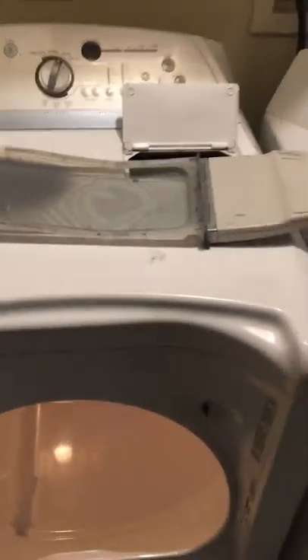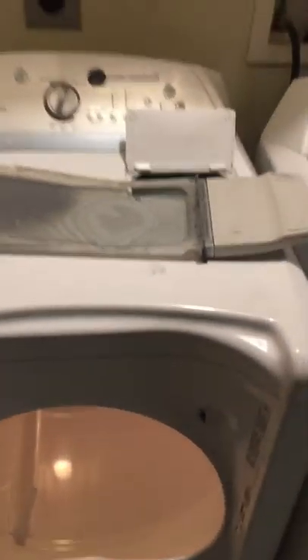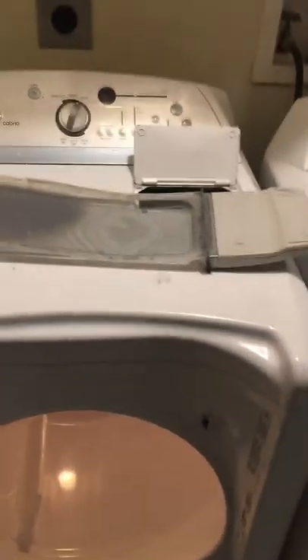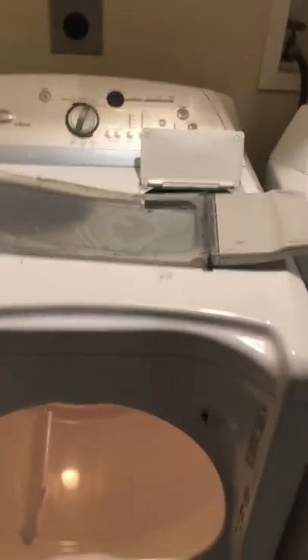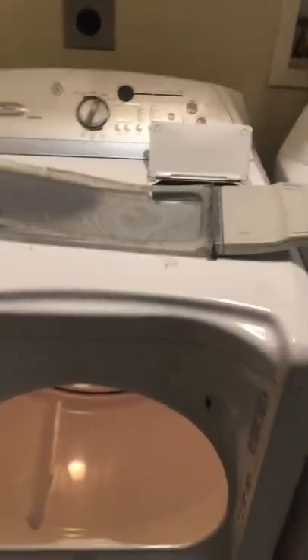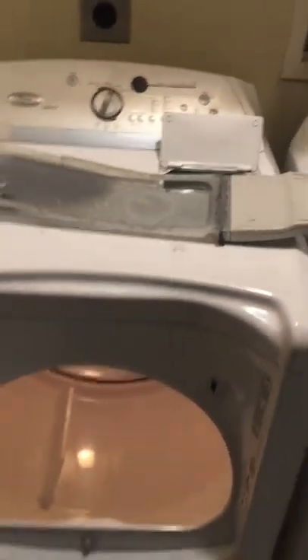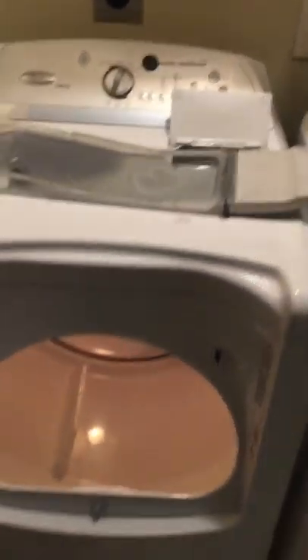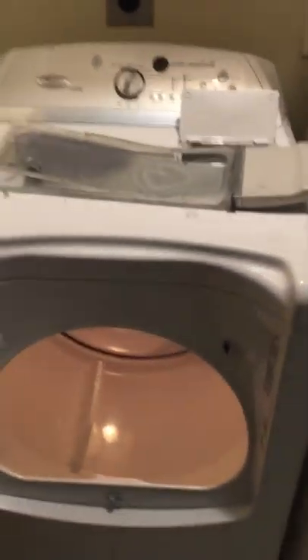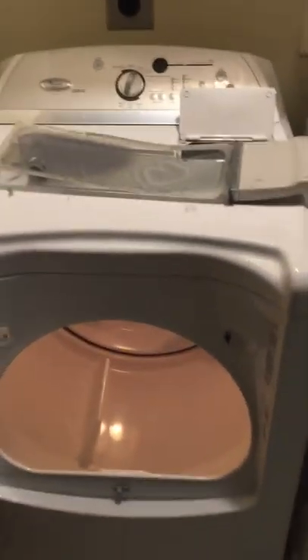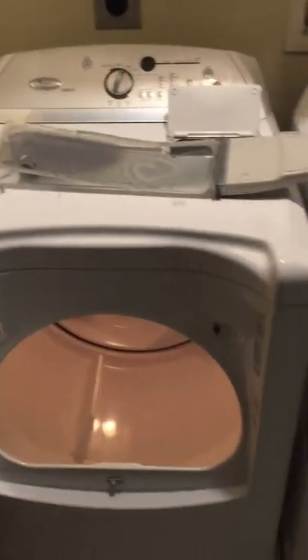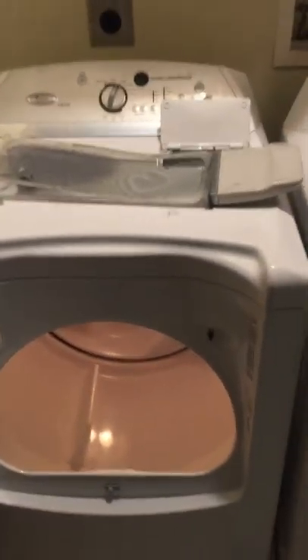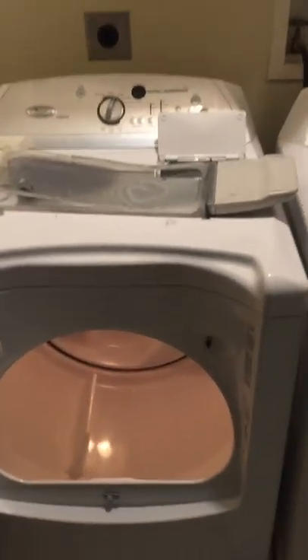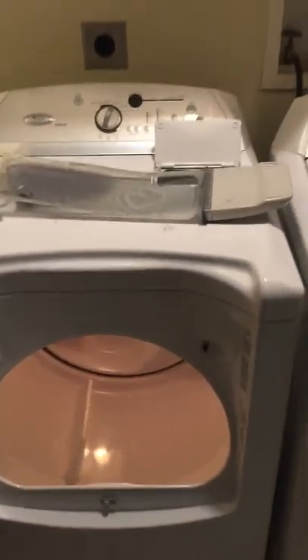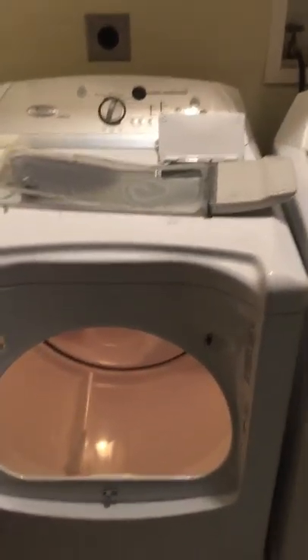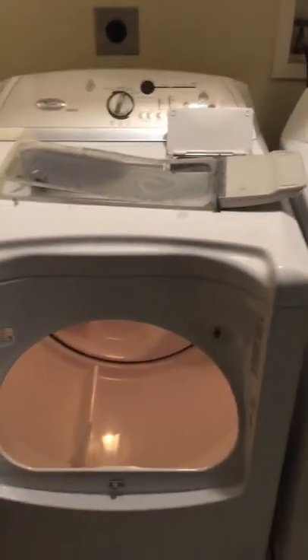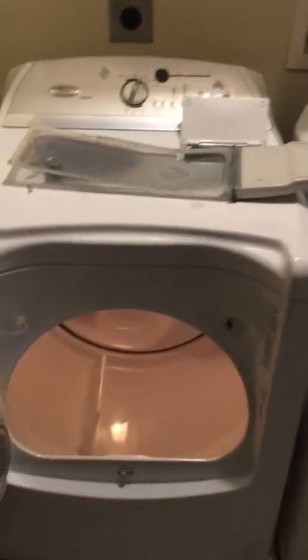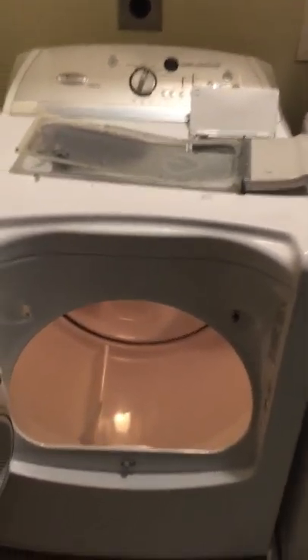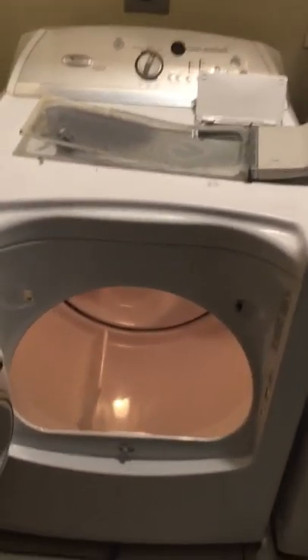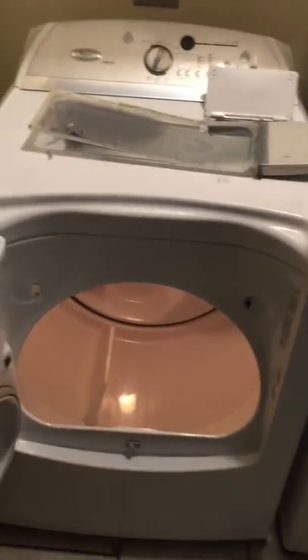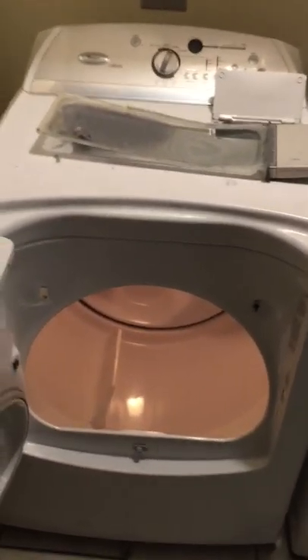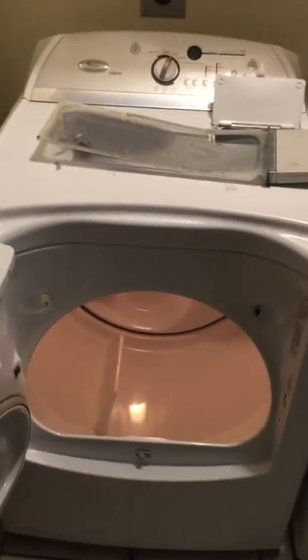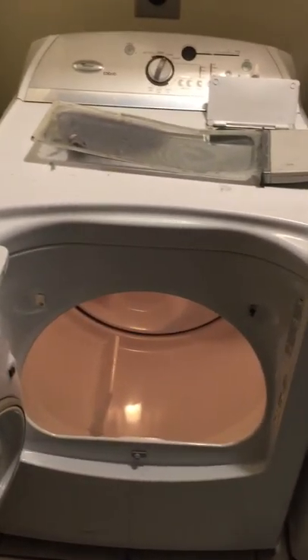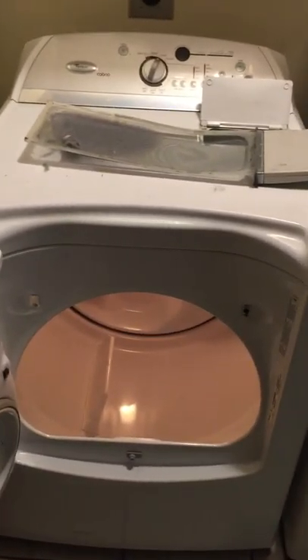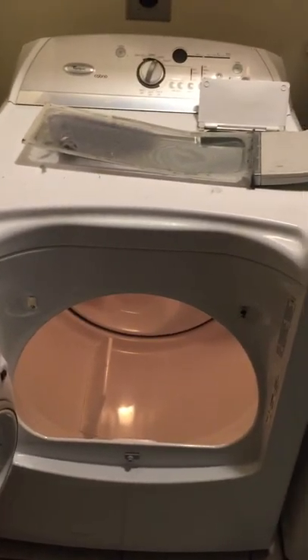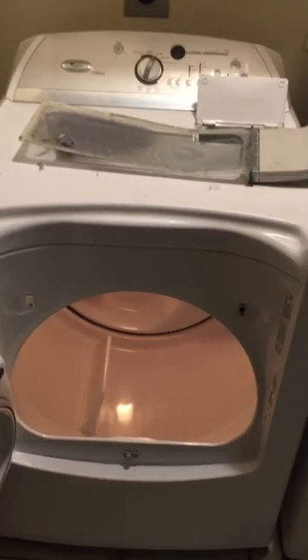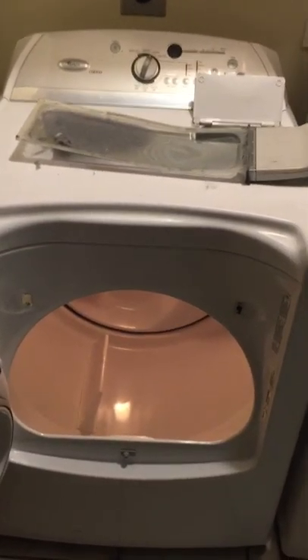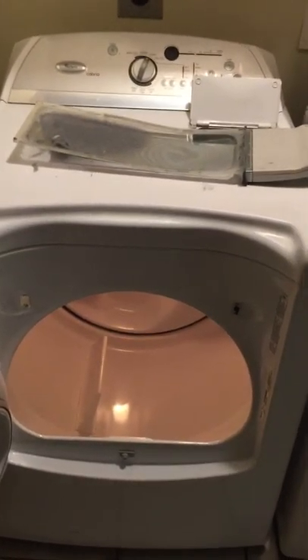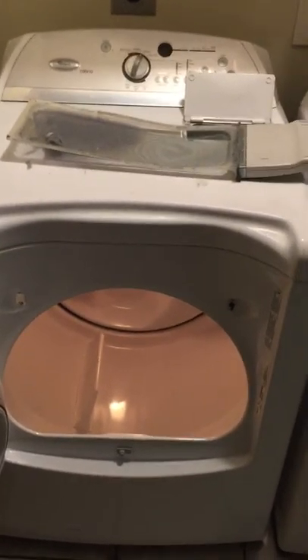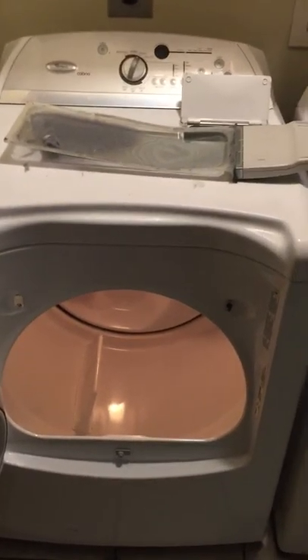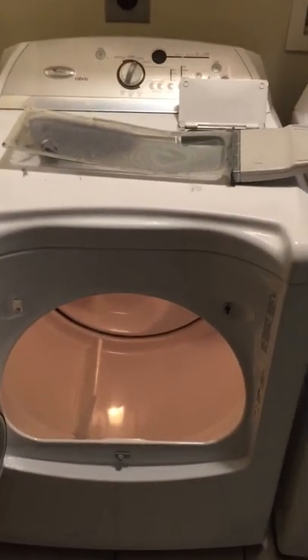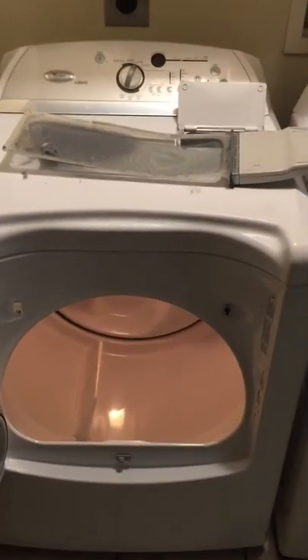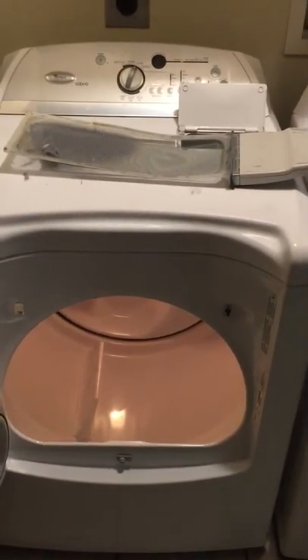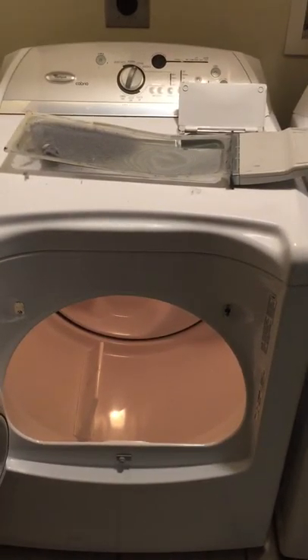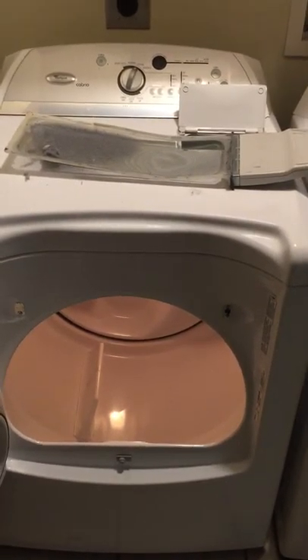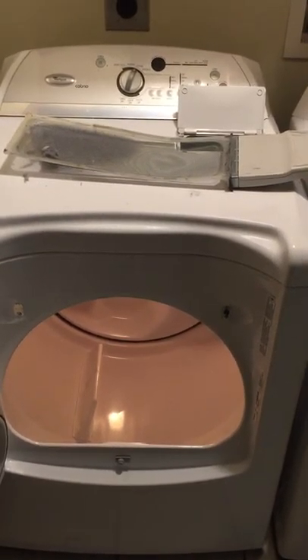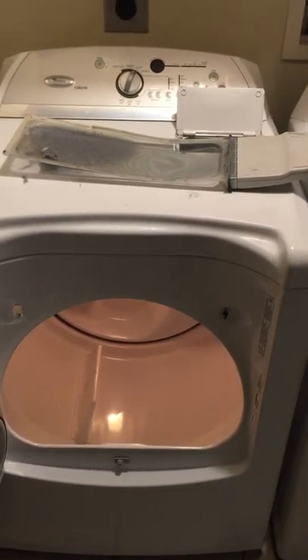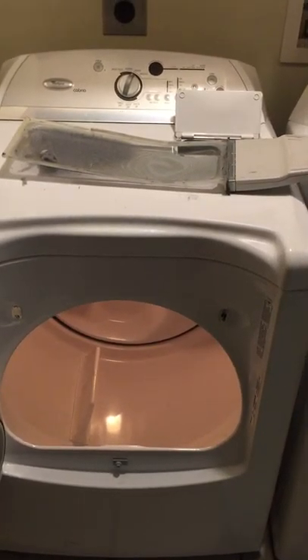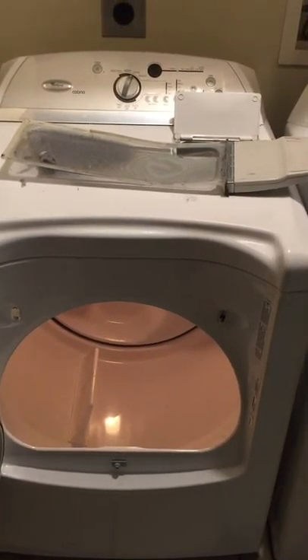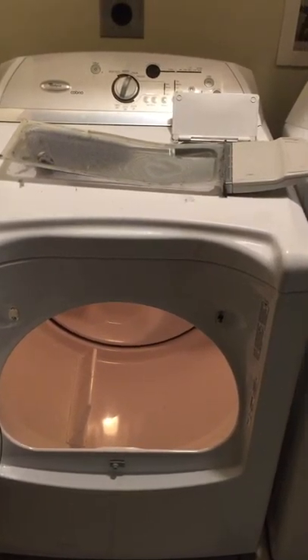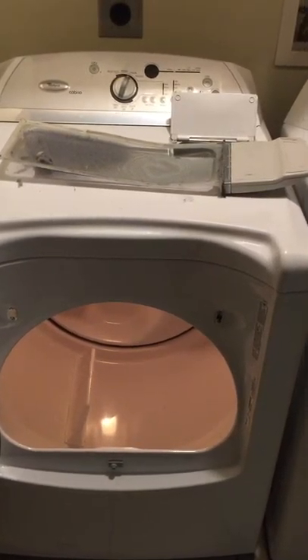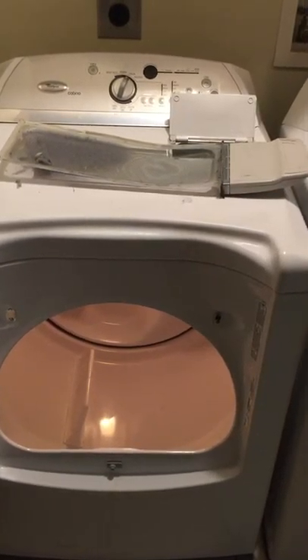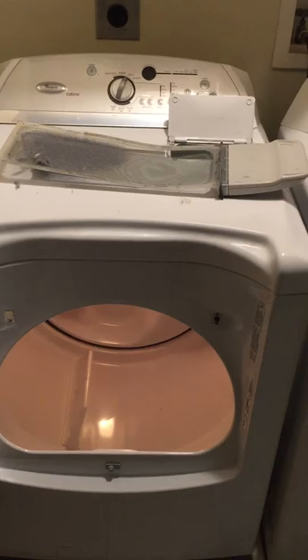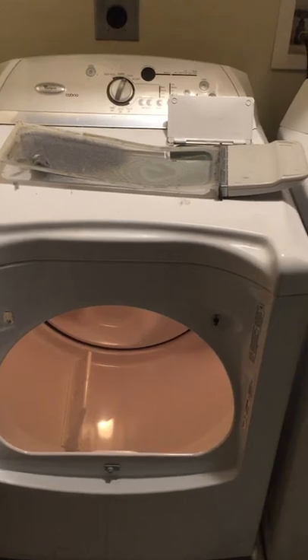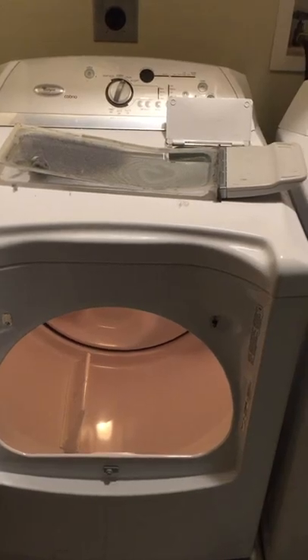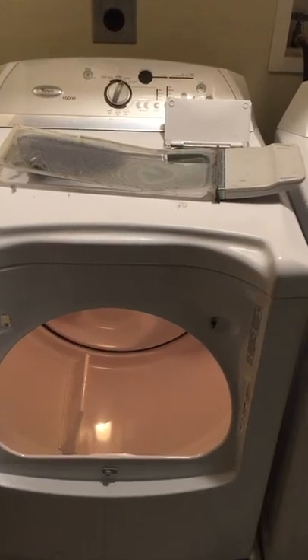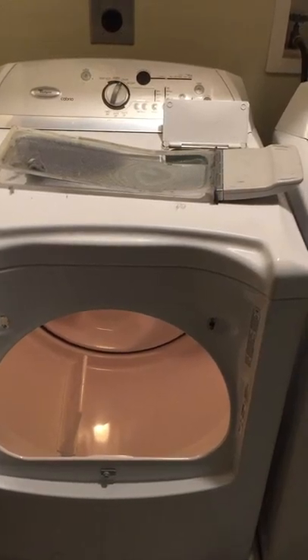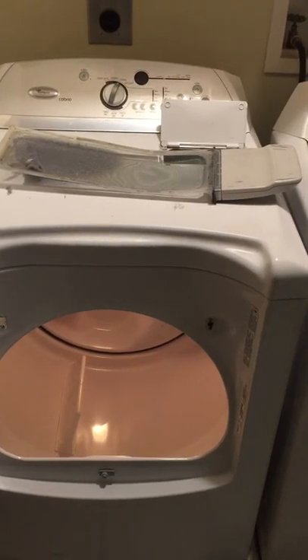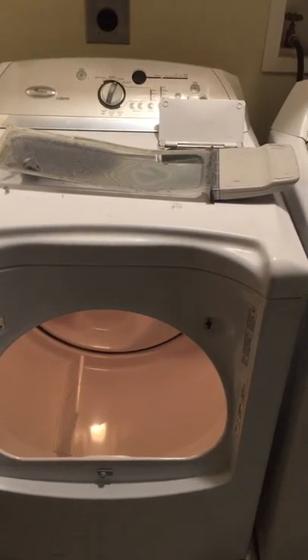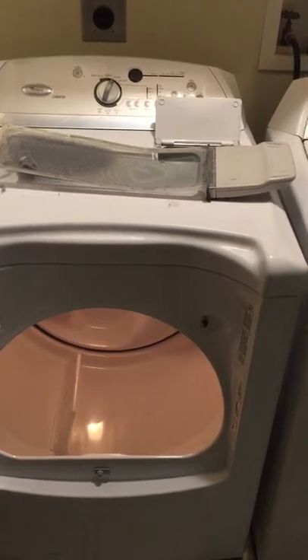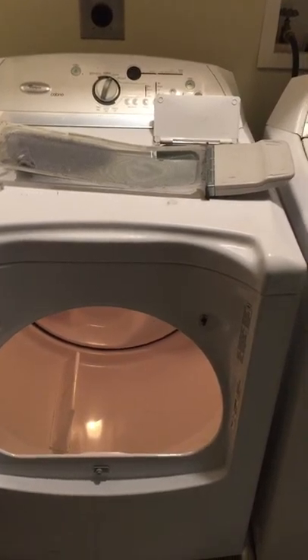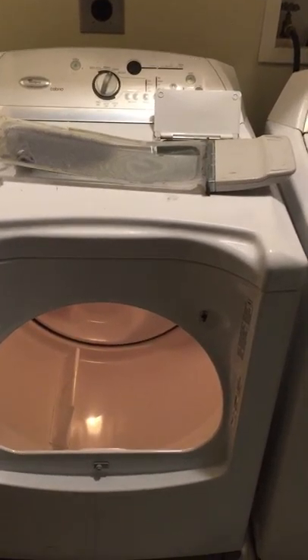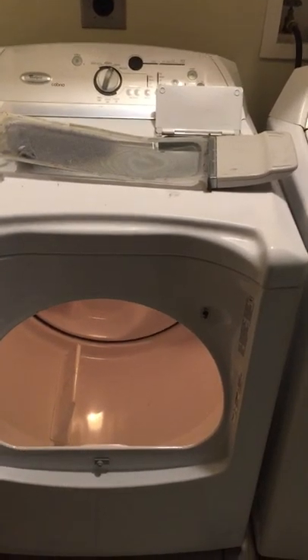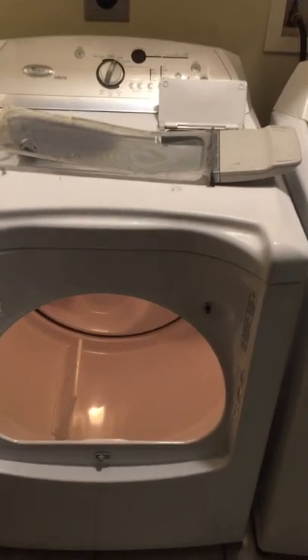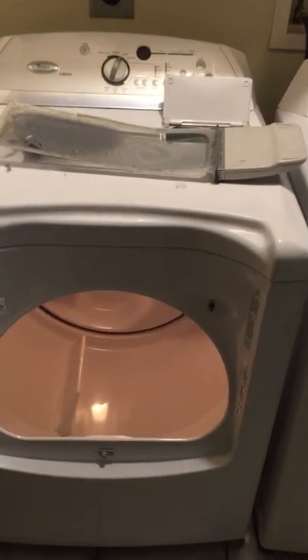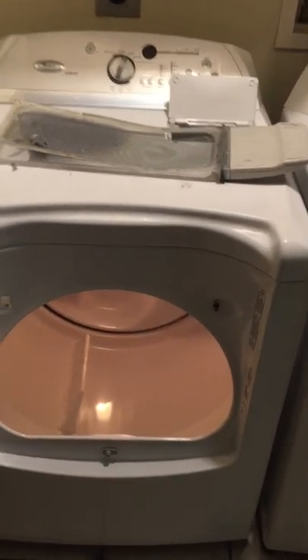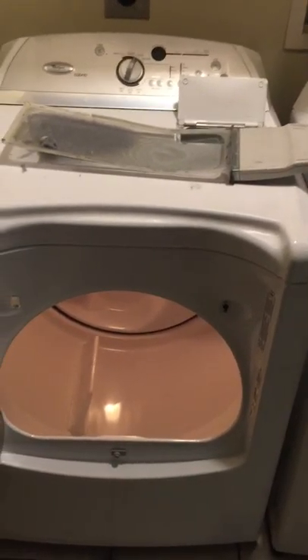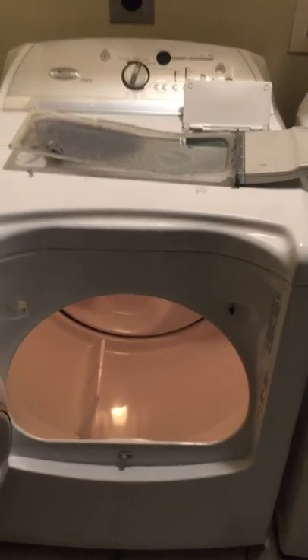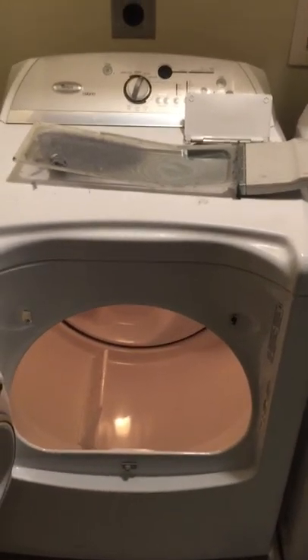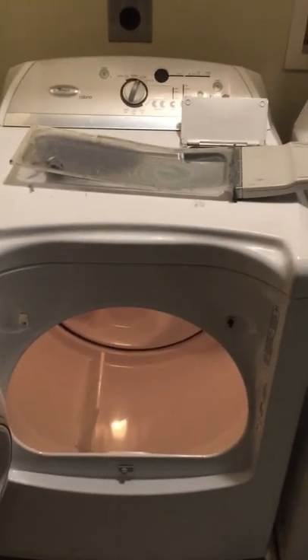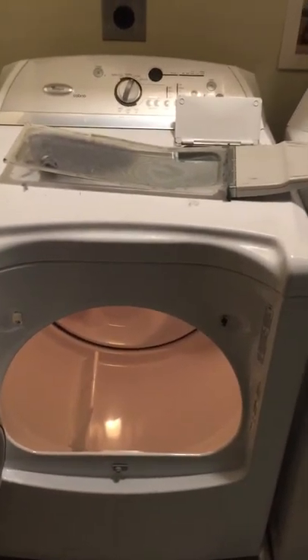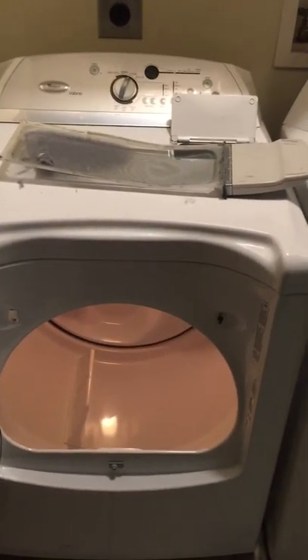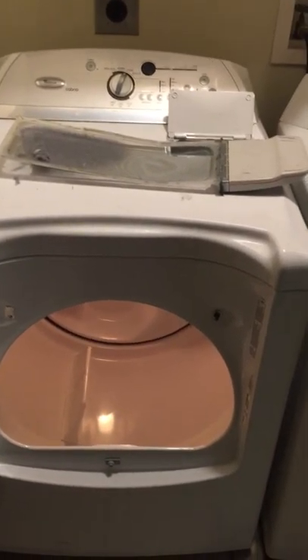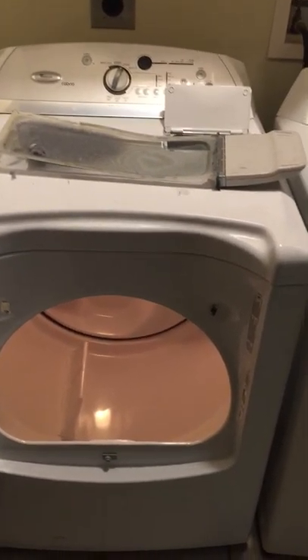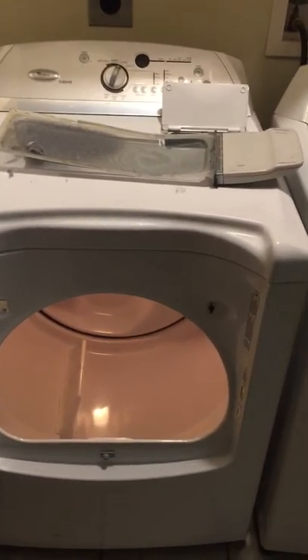Hey guys, it's Bob with Lafayette Appliance Repair coming at you with today's helpful household appliance tip. Today's tip is on dryer safety.